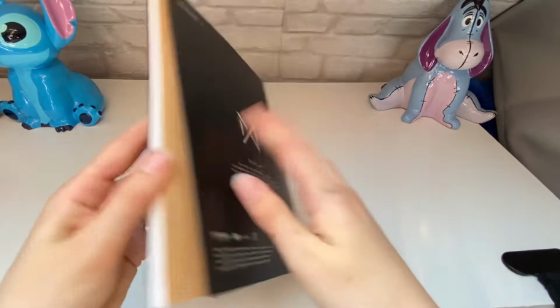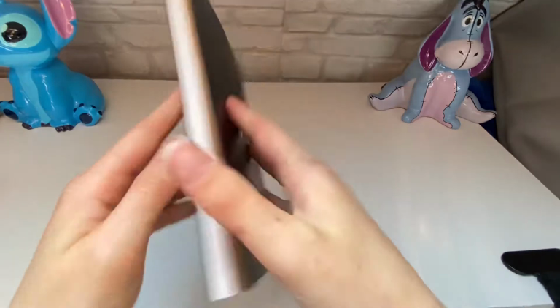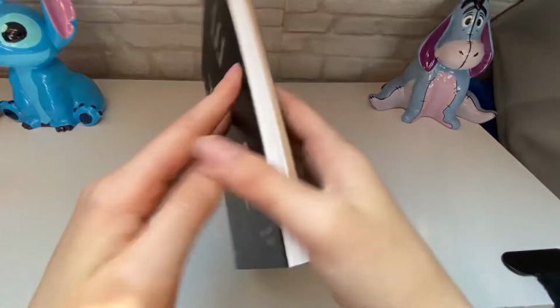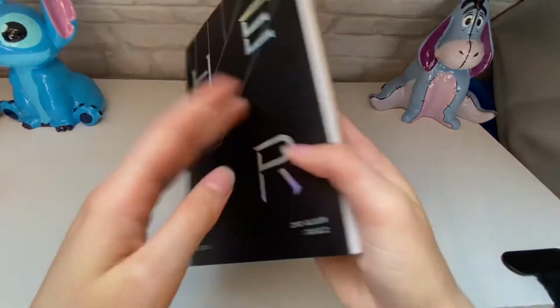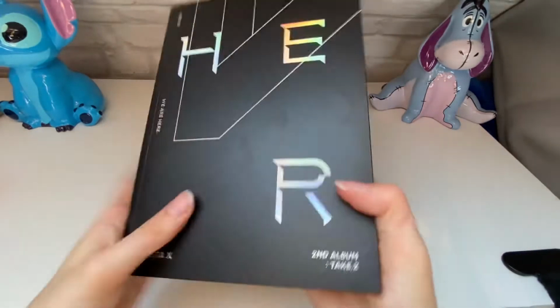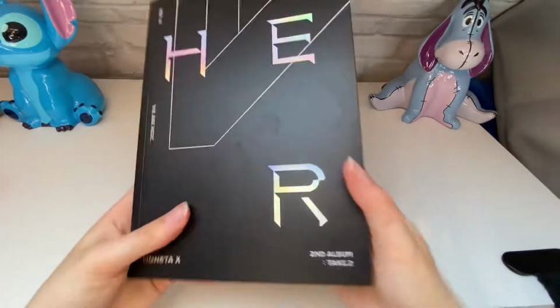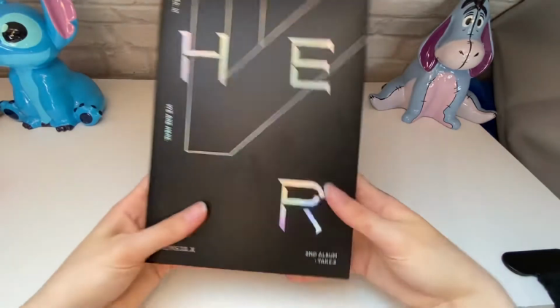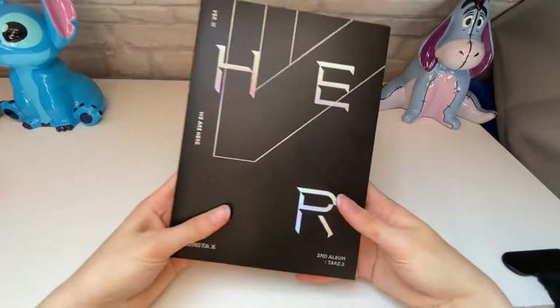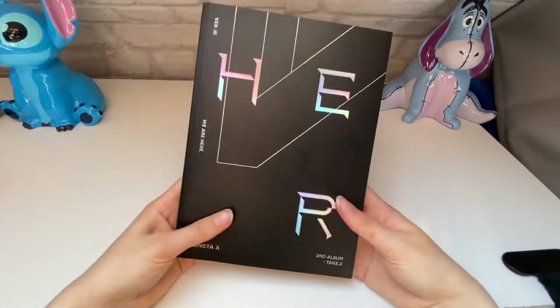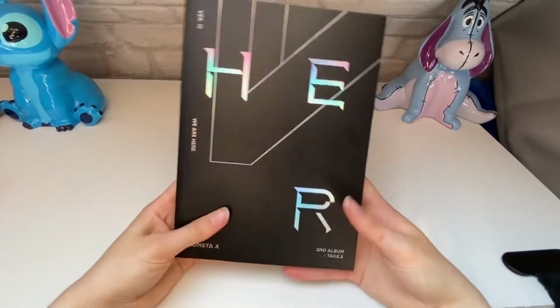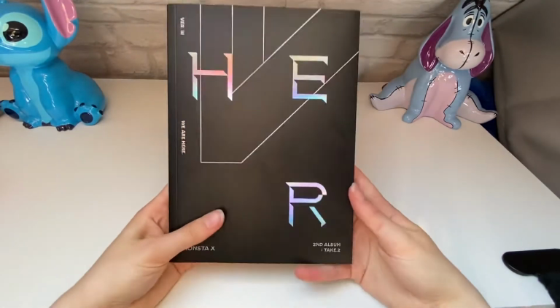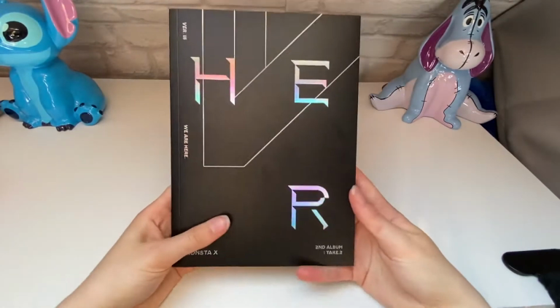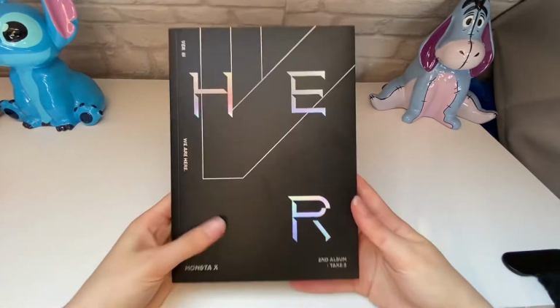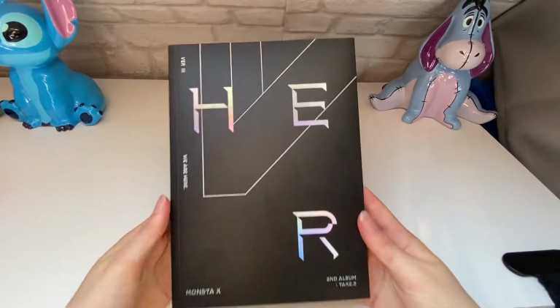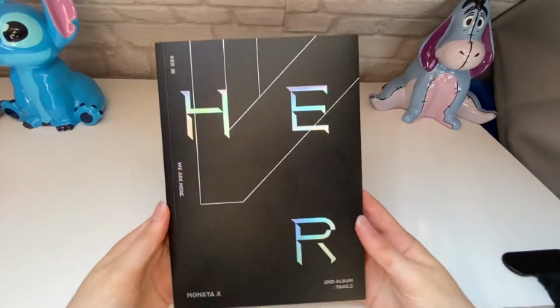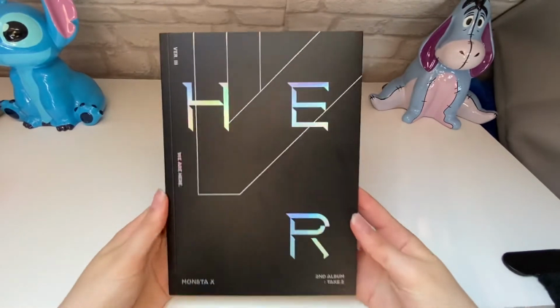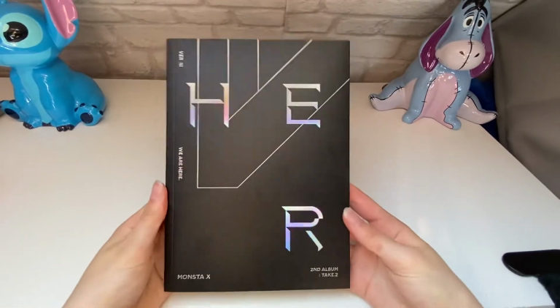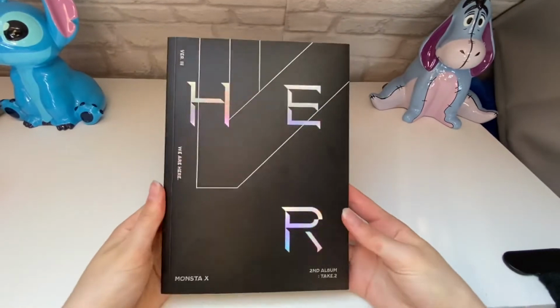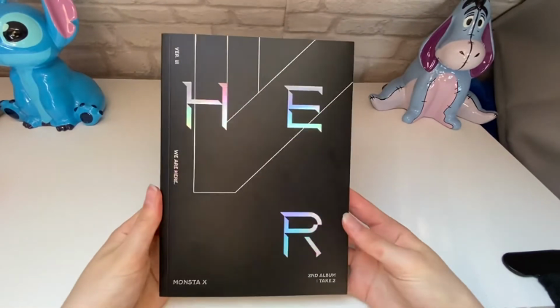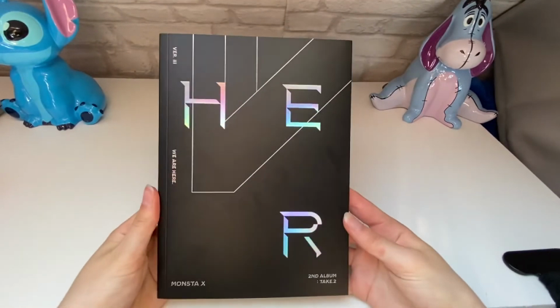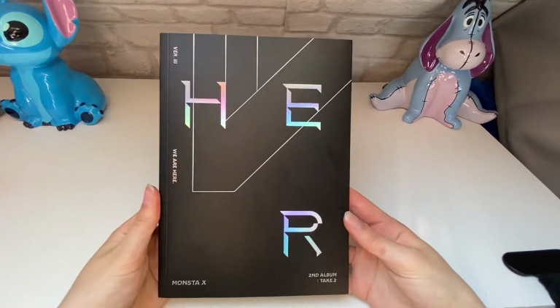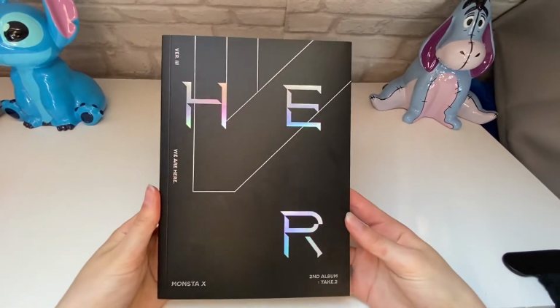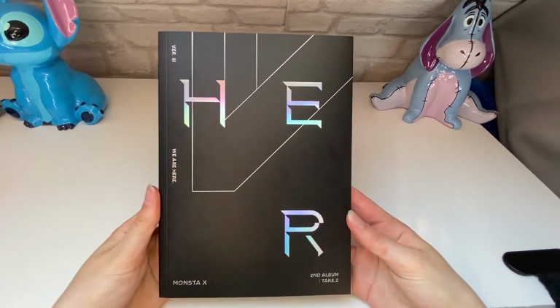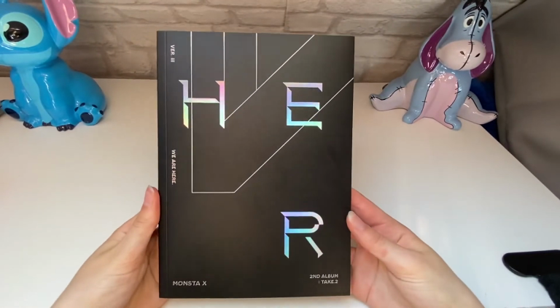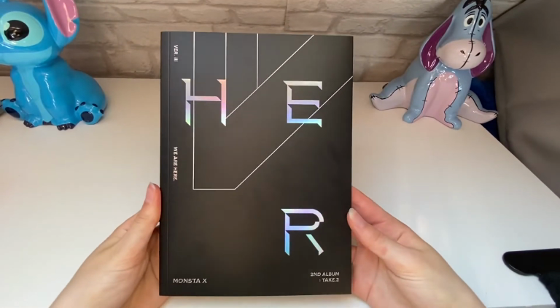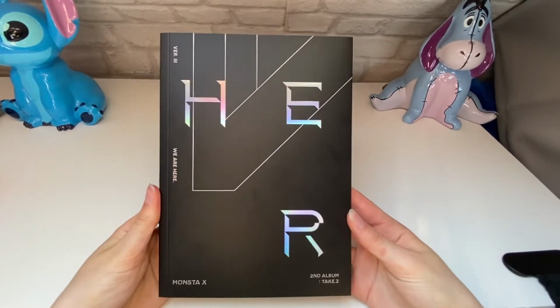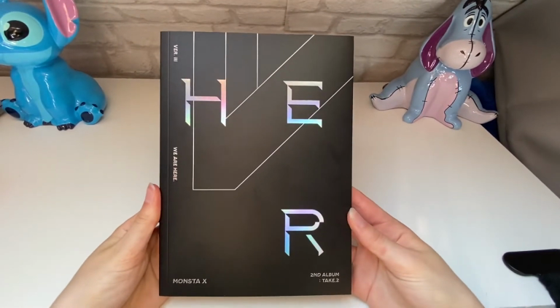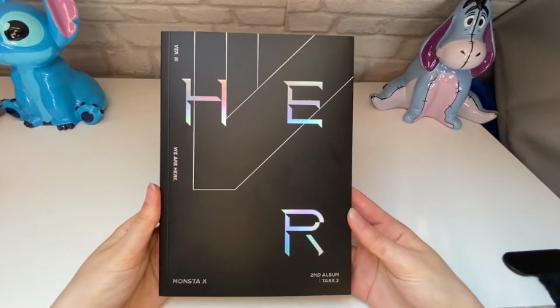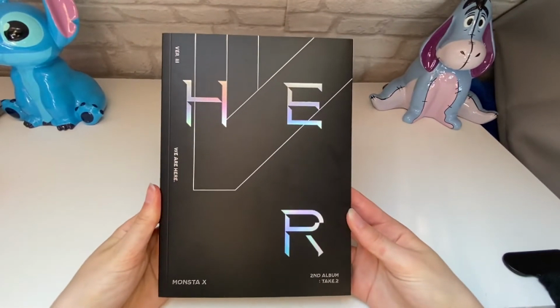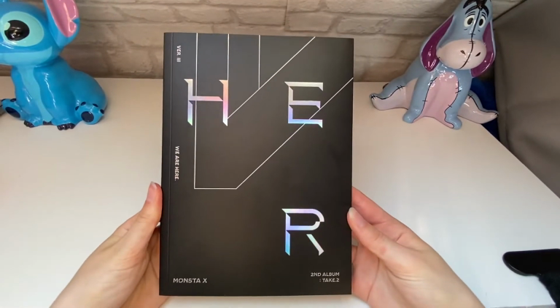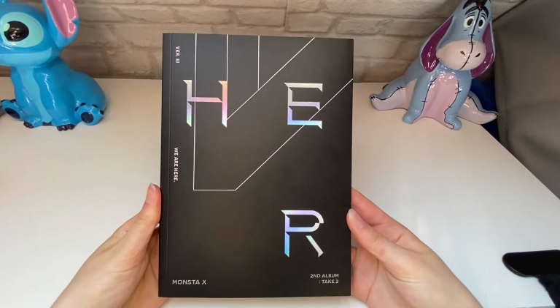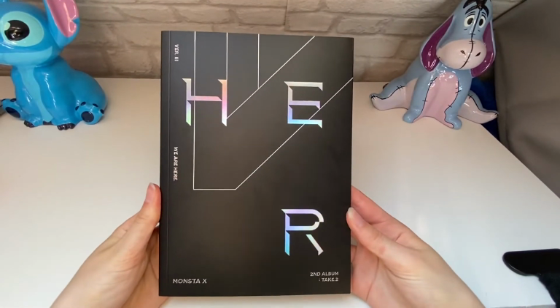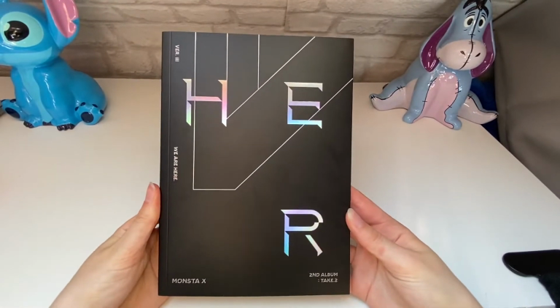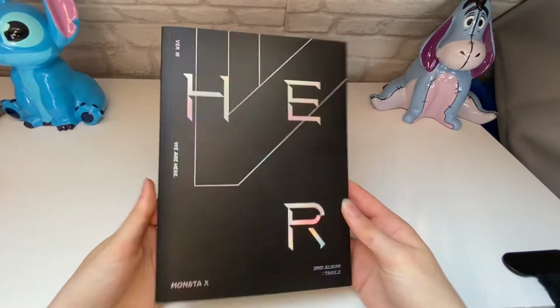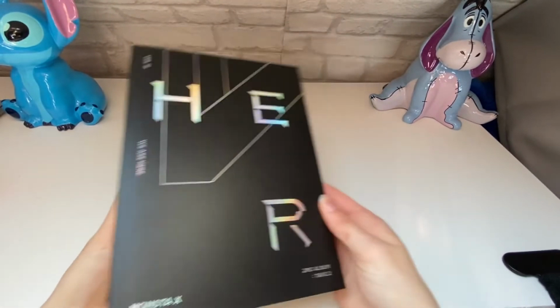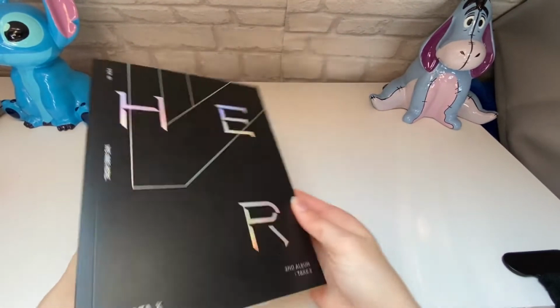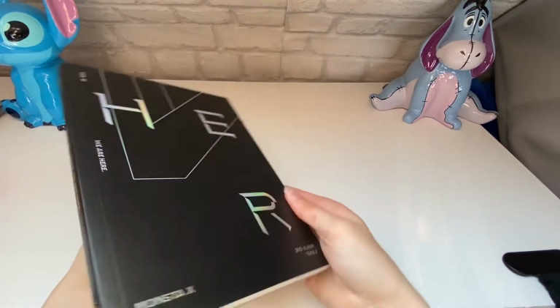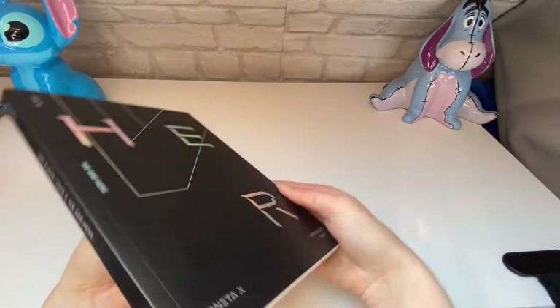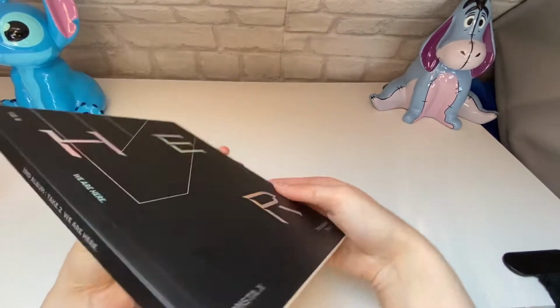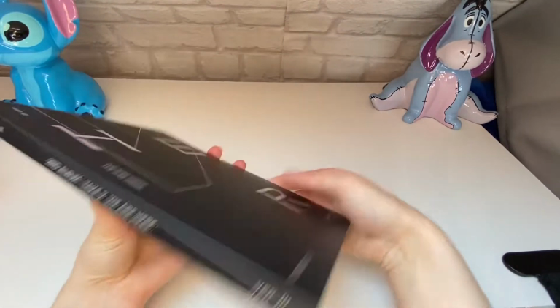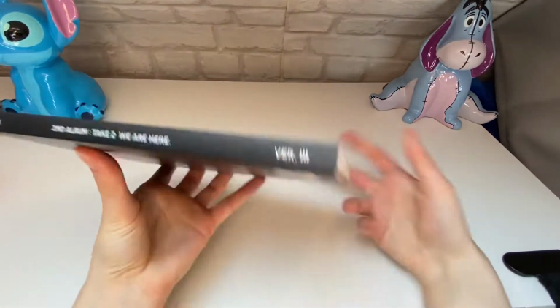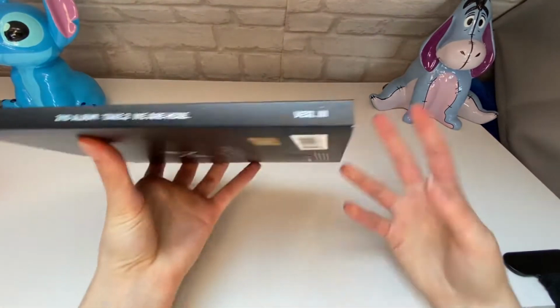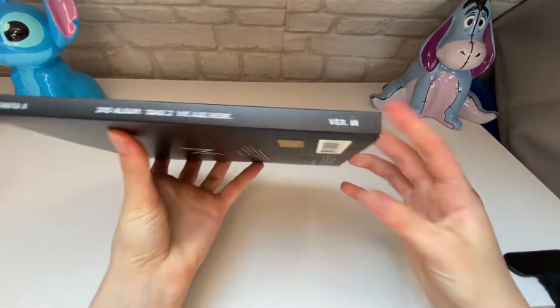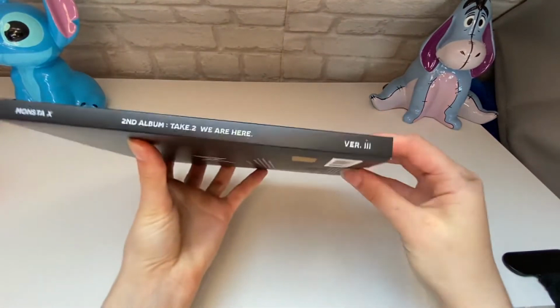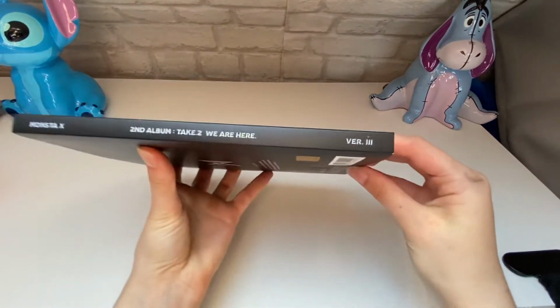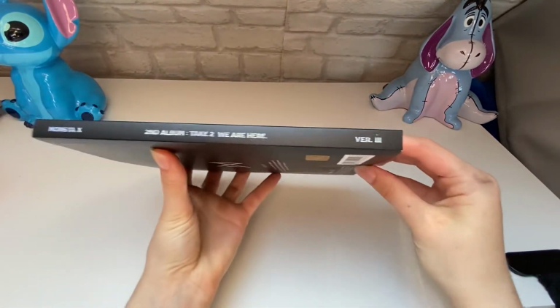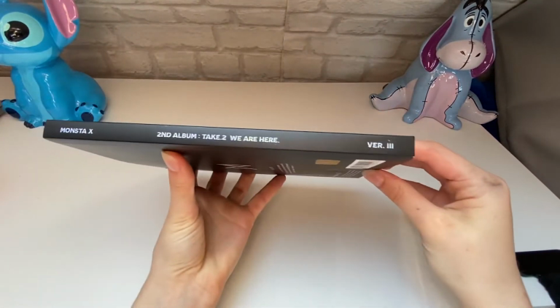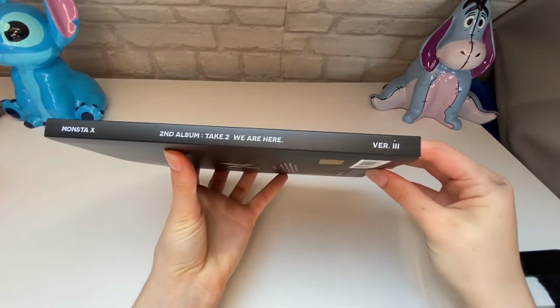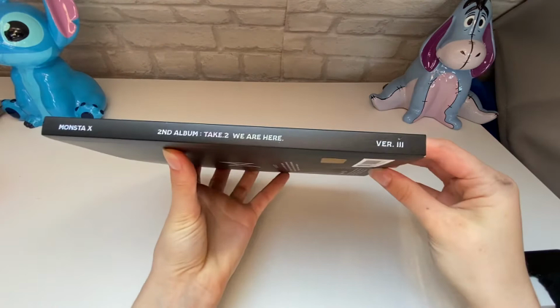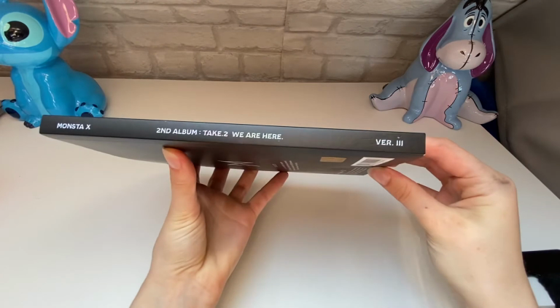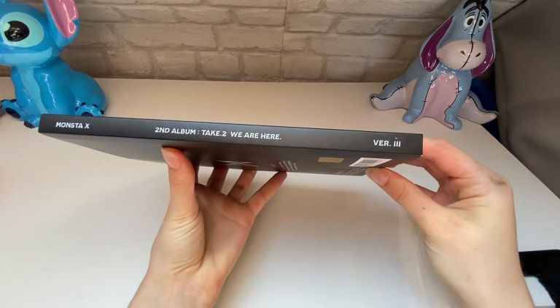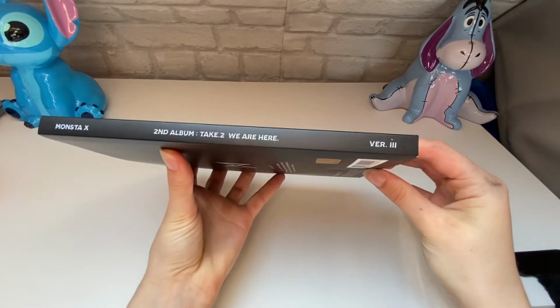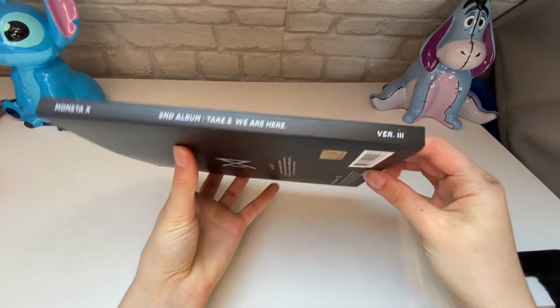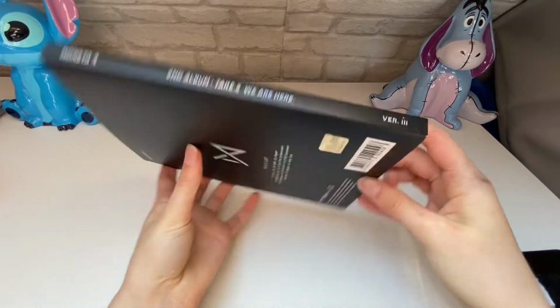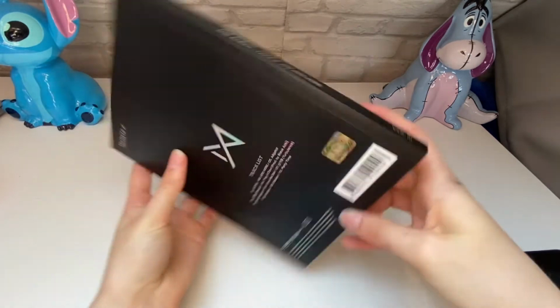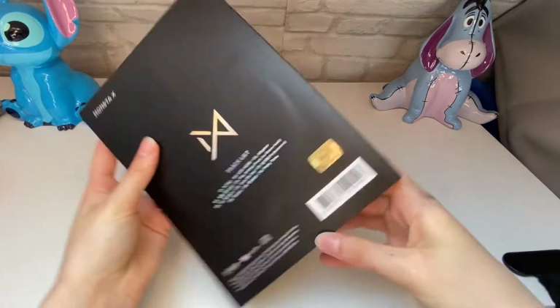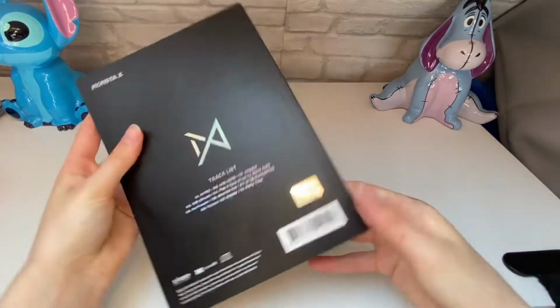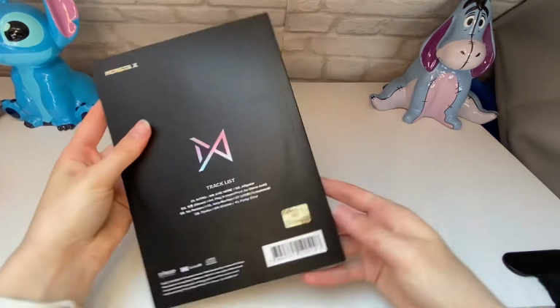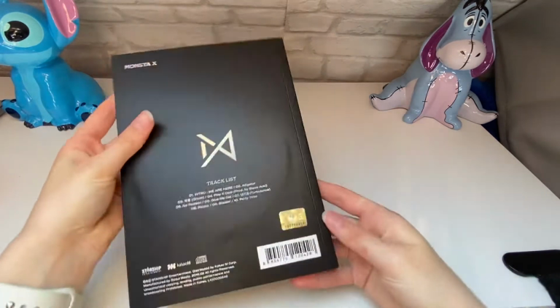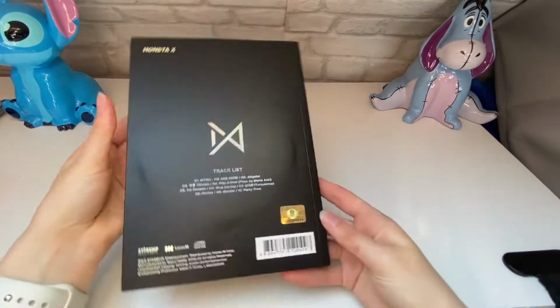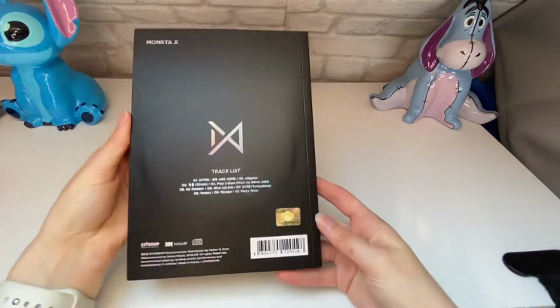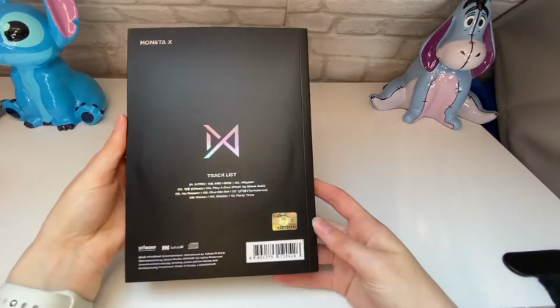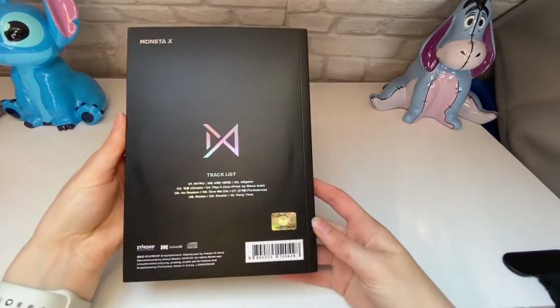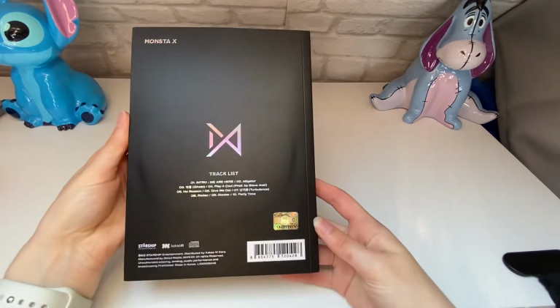Let's have a quick look at this one first. This is the front, then the side, then the back.